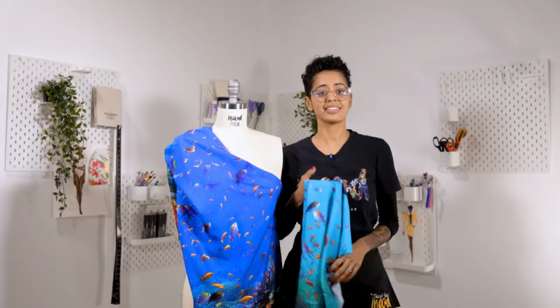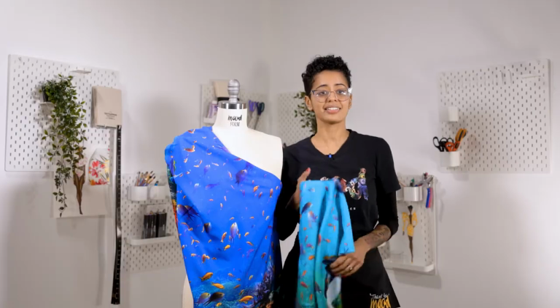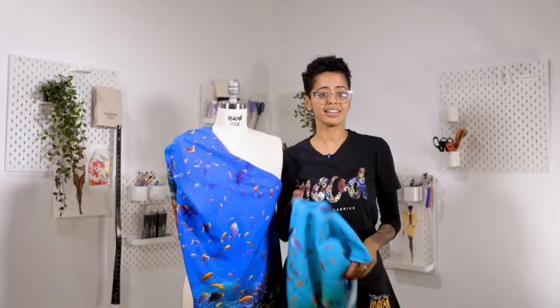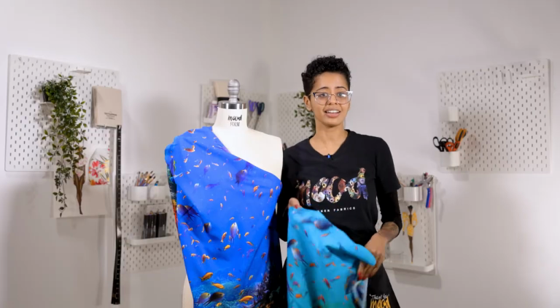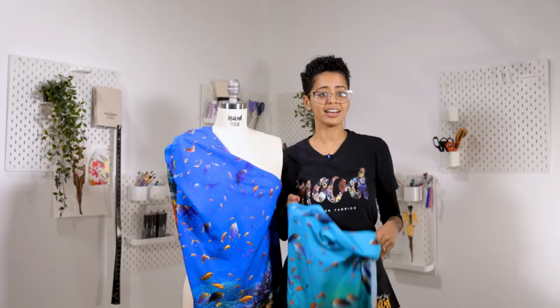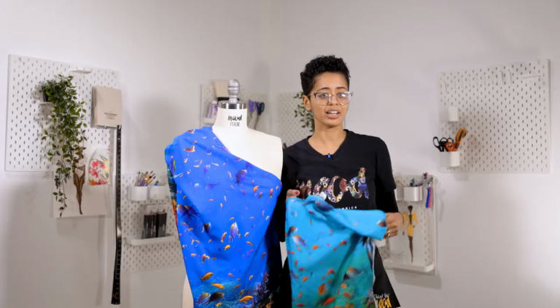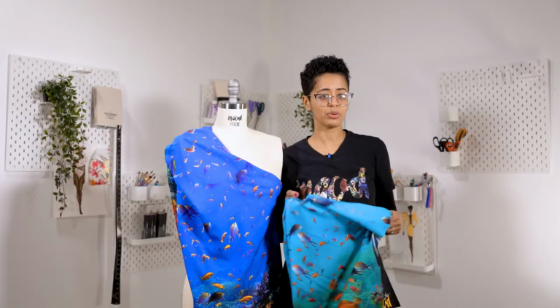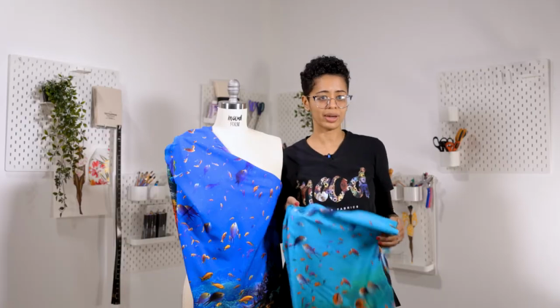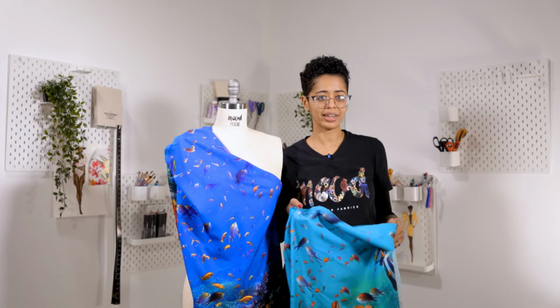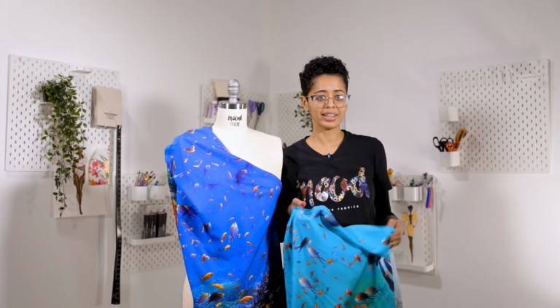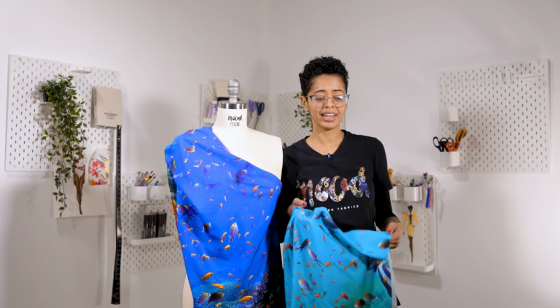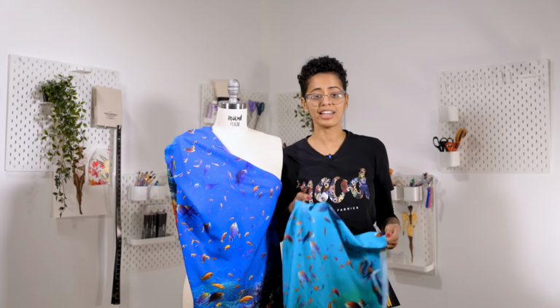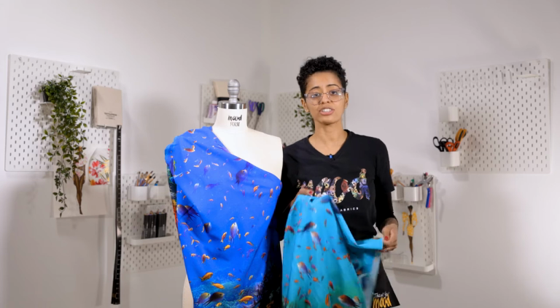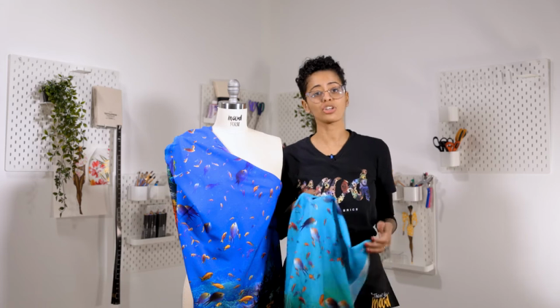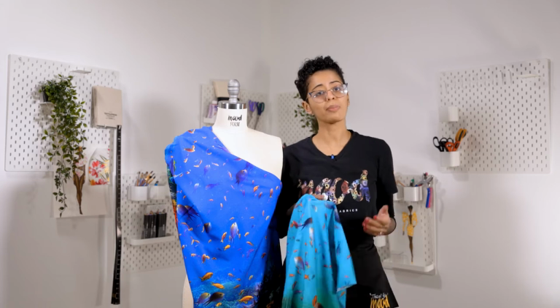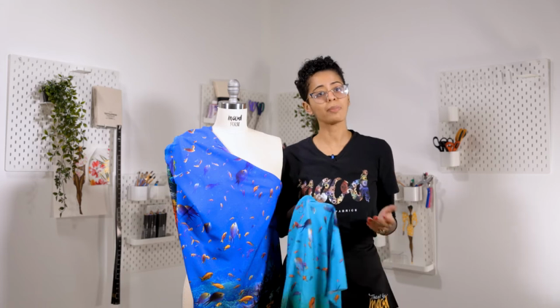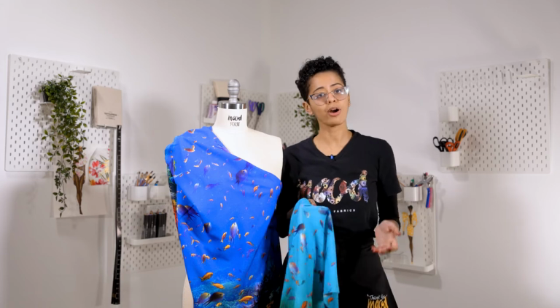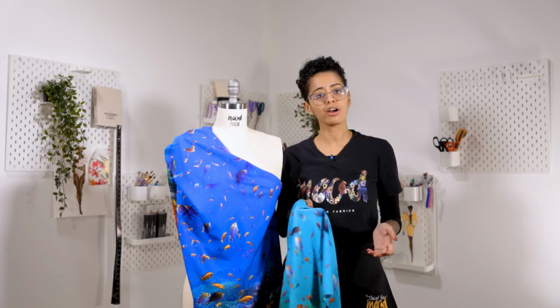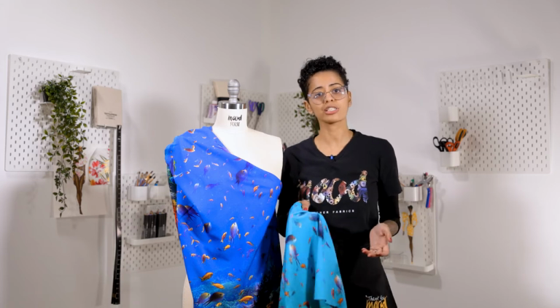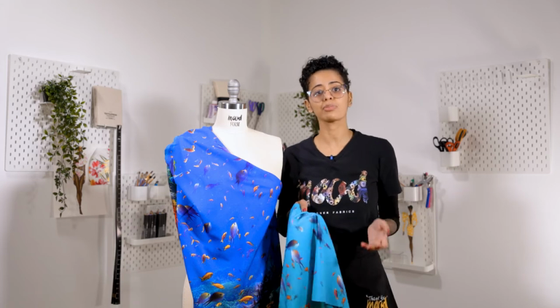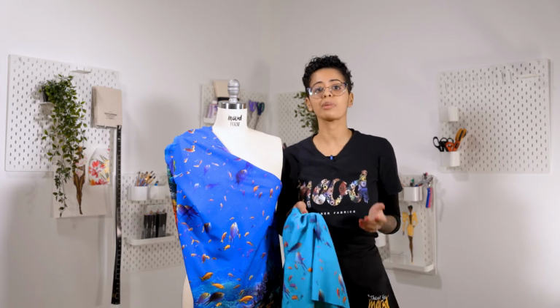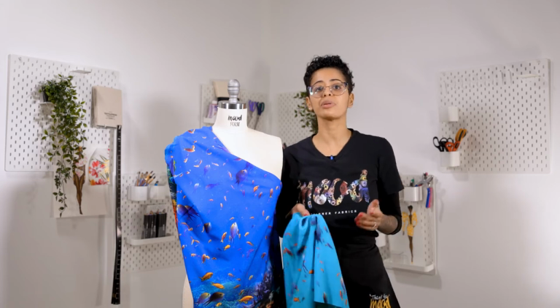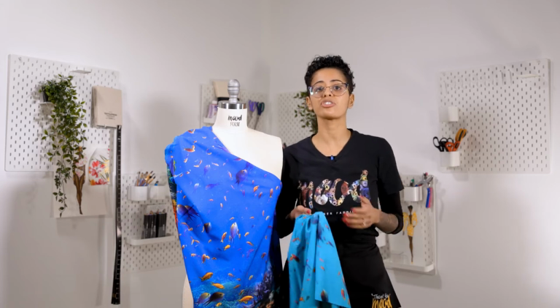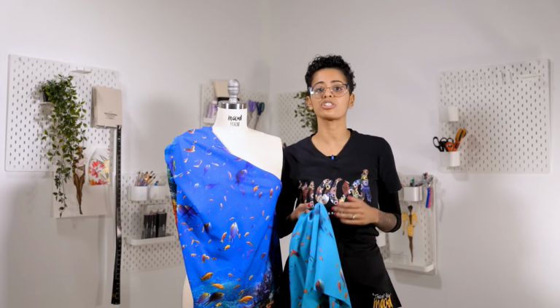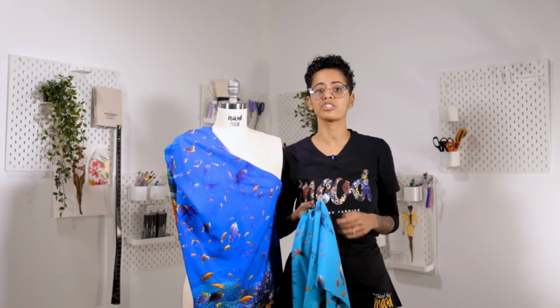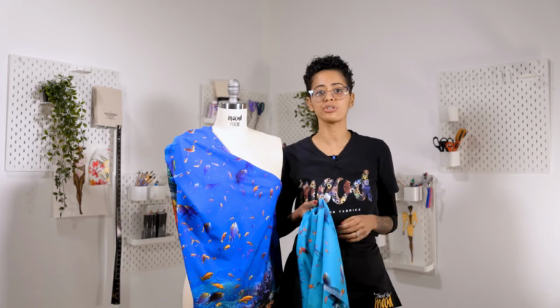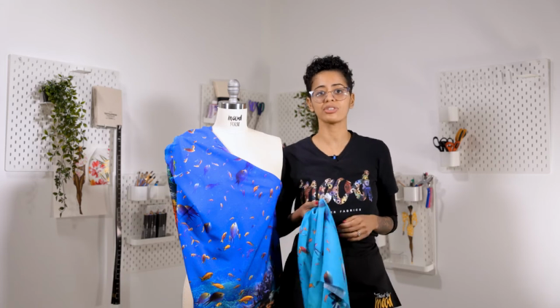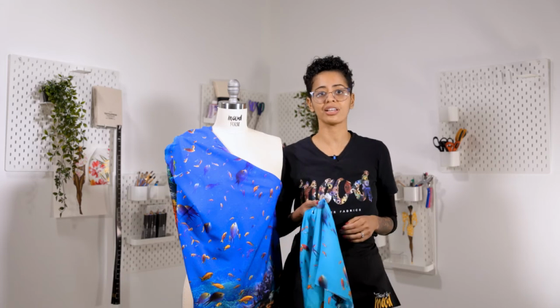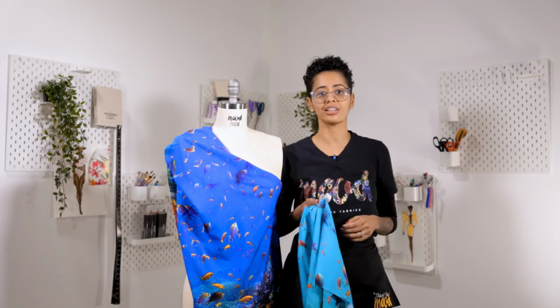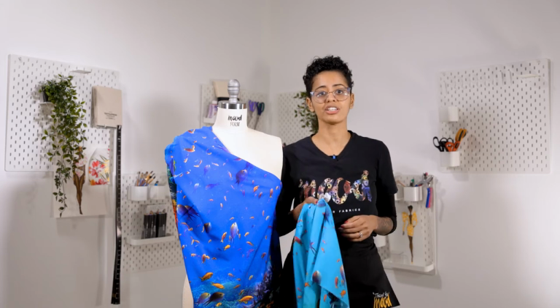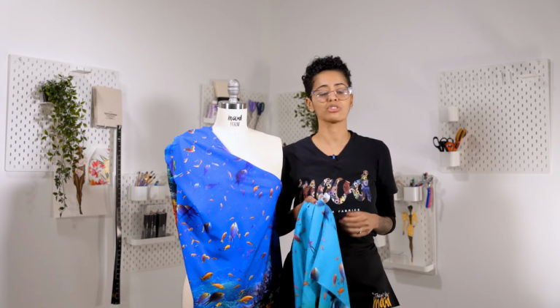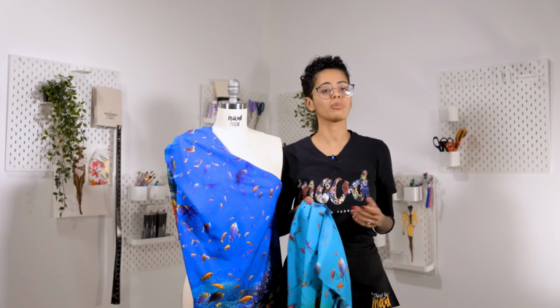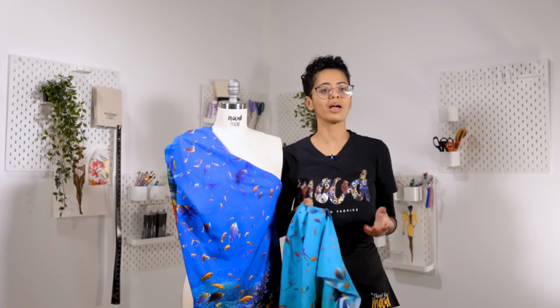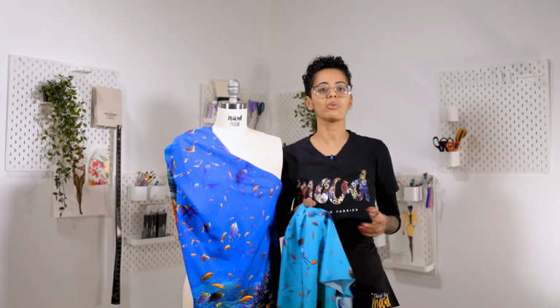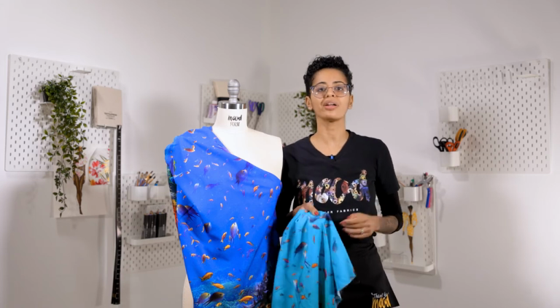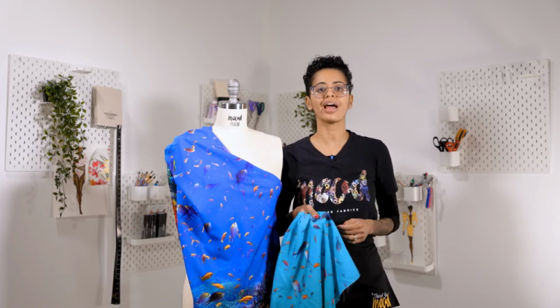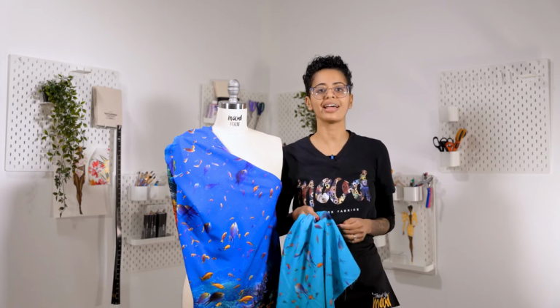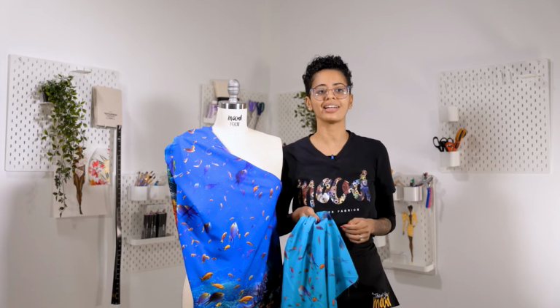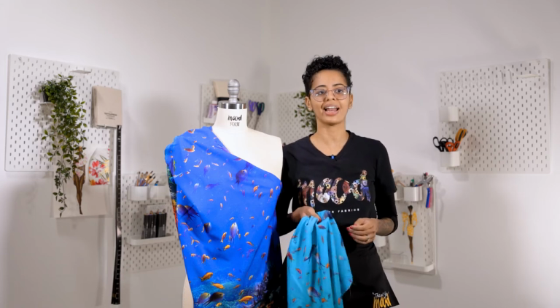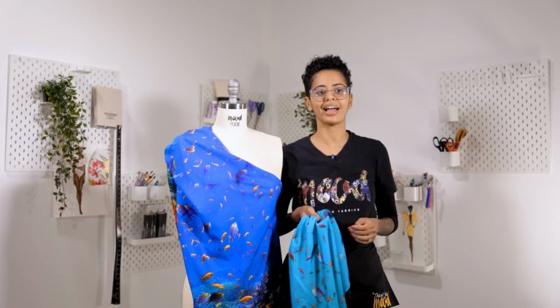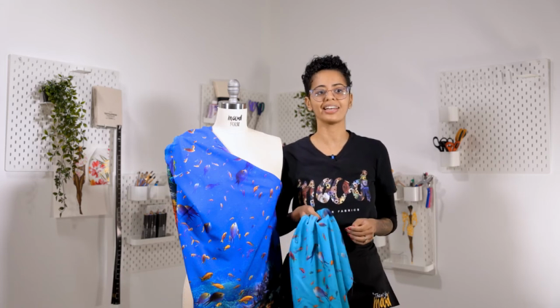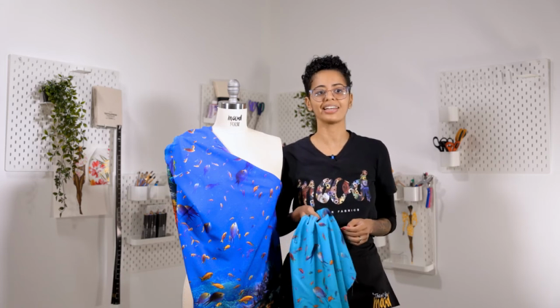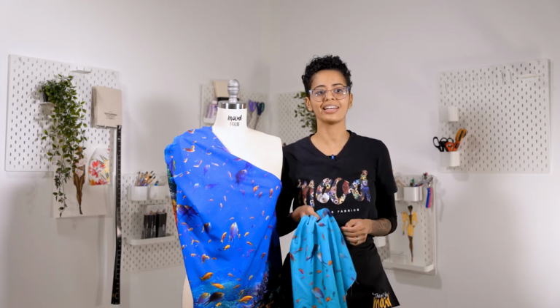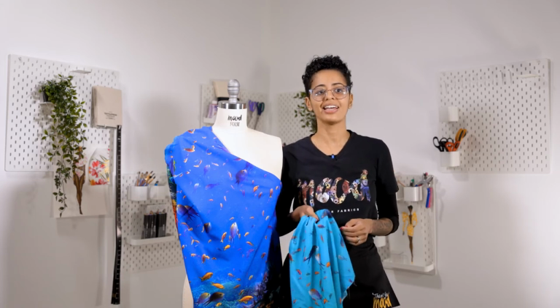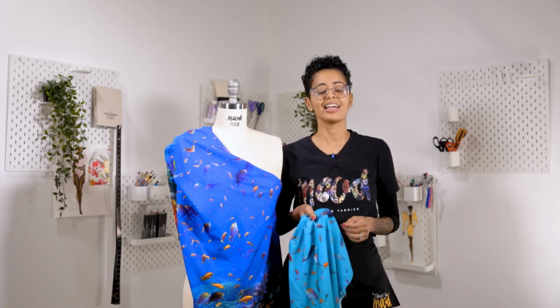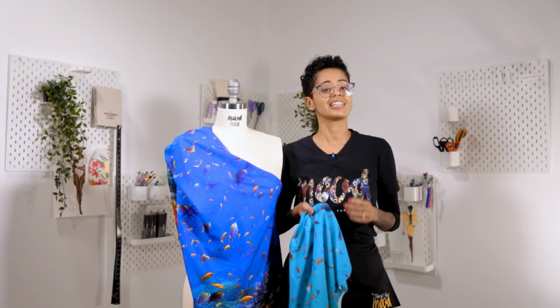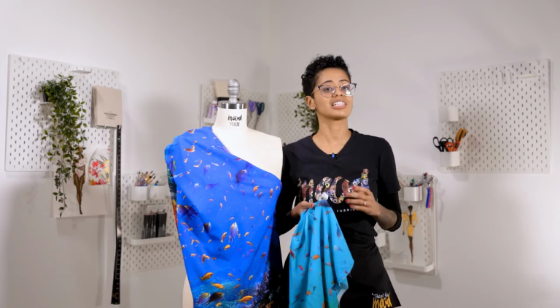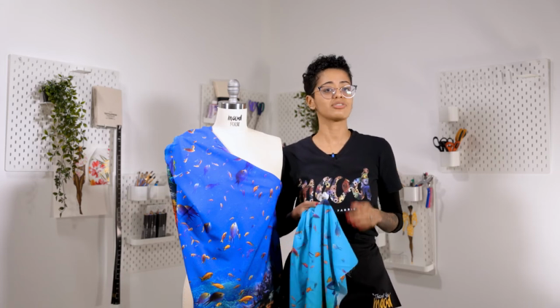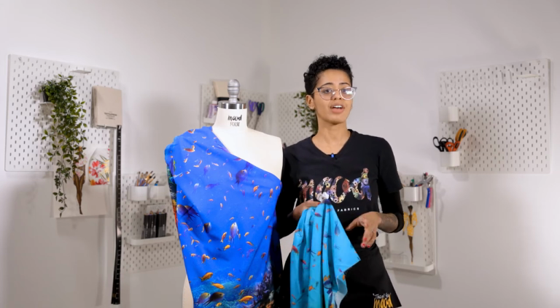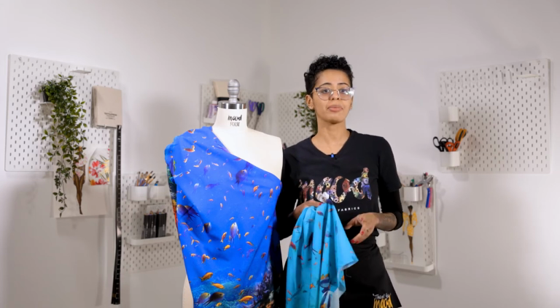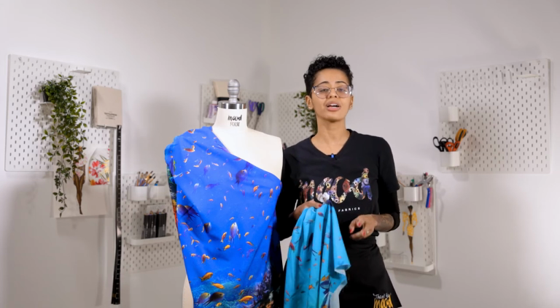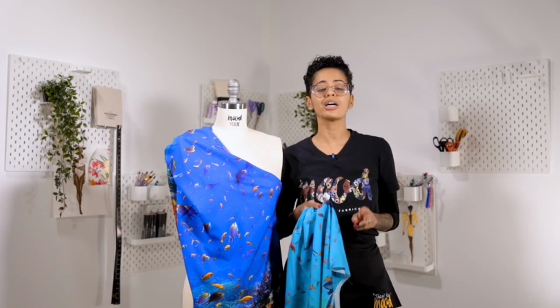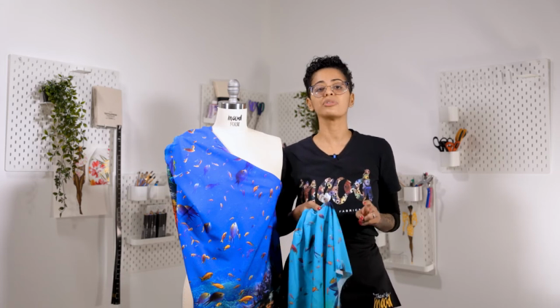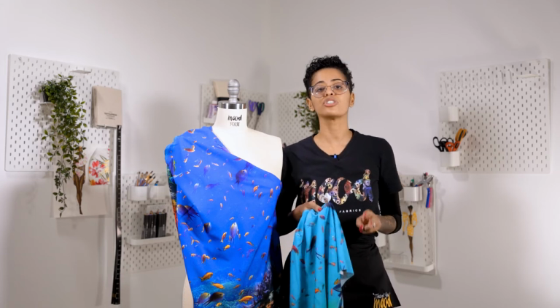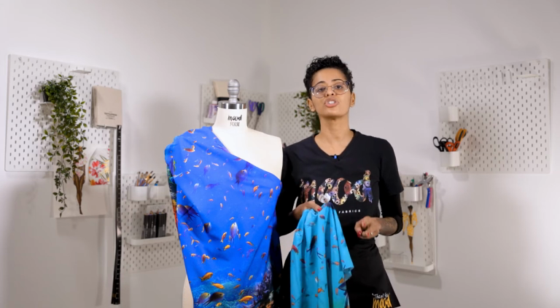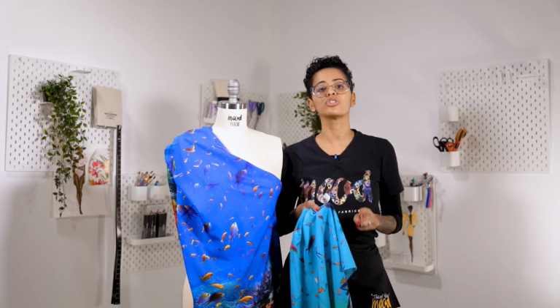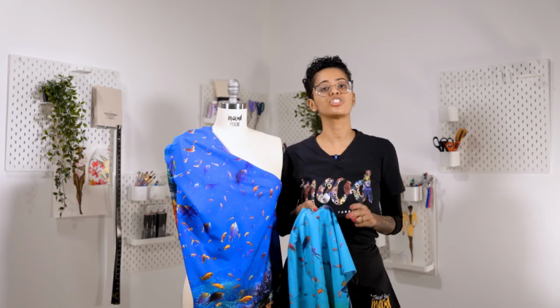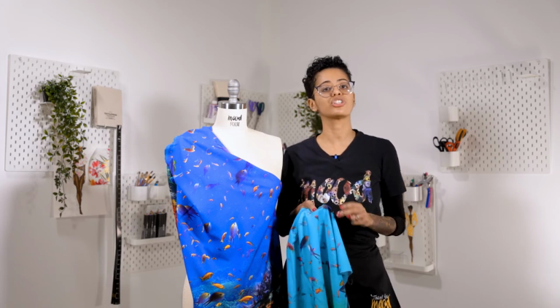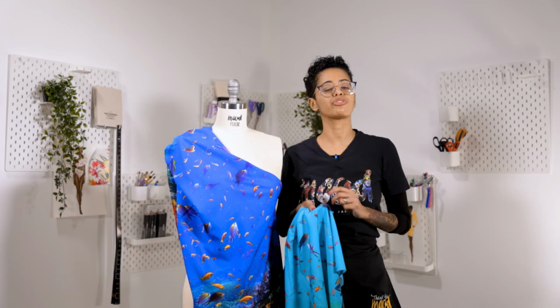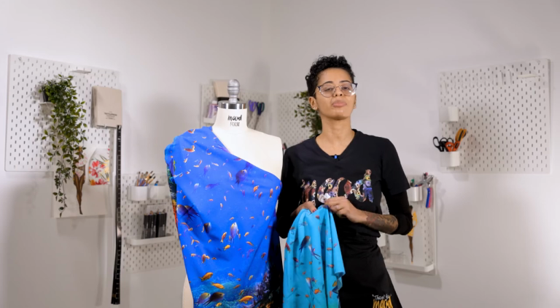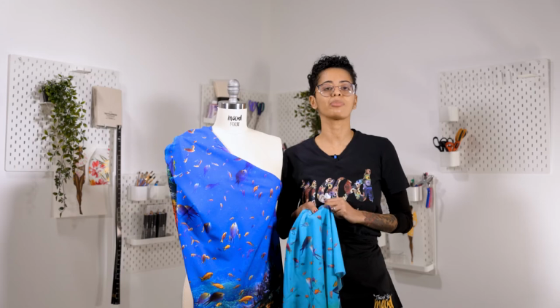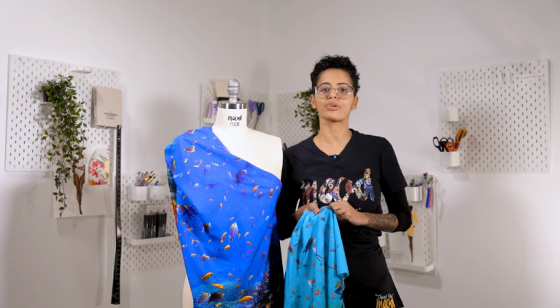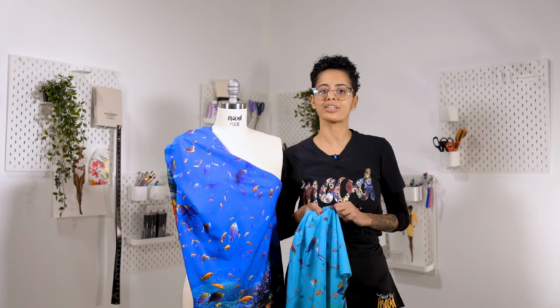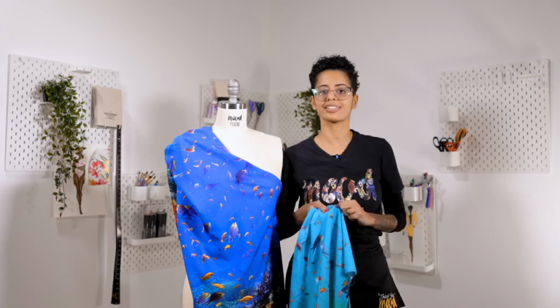It's thin and lightweight, and some parts might be translucent, so you might want to add a lining. This fabric comes in two different prints.